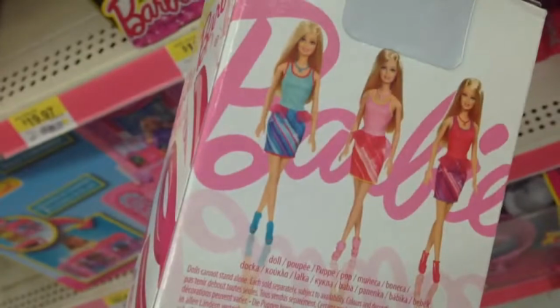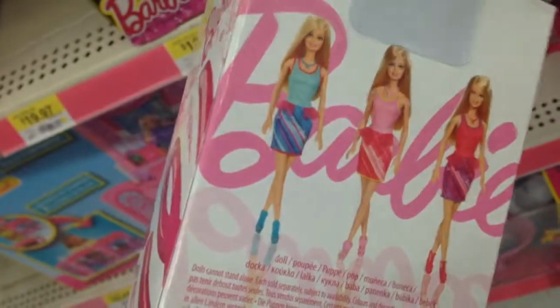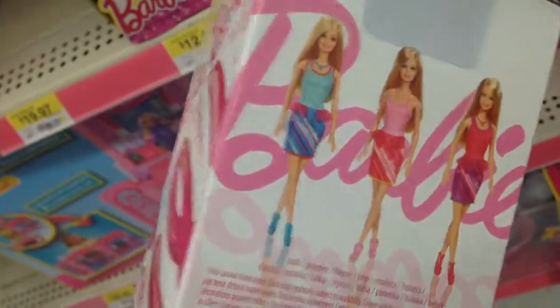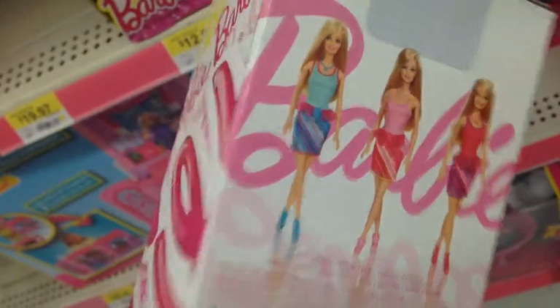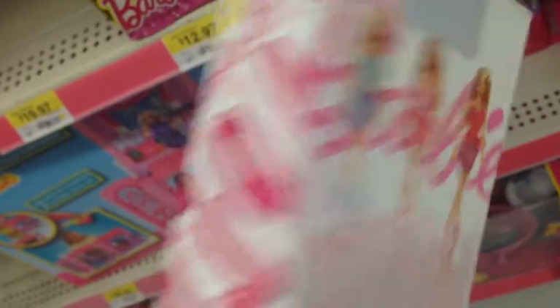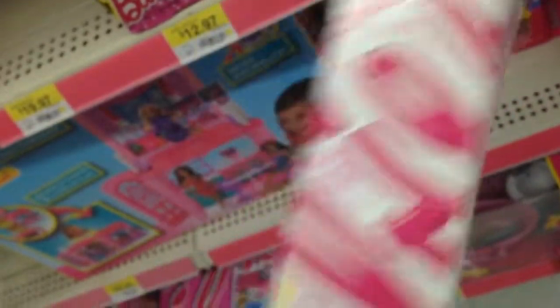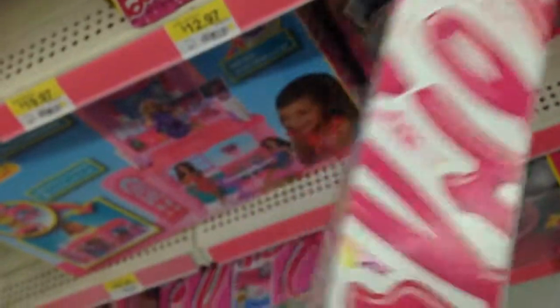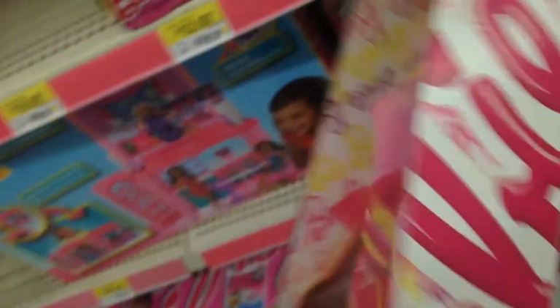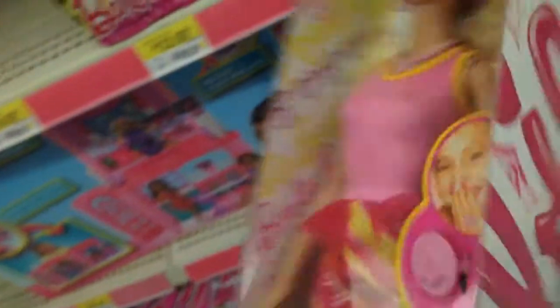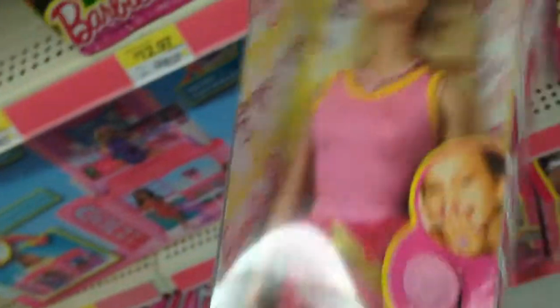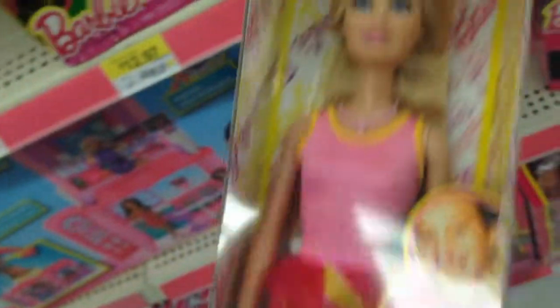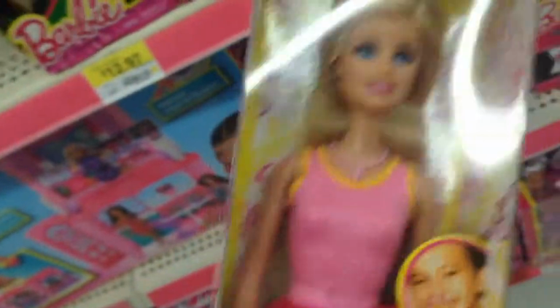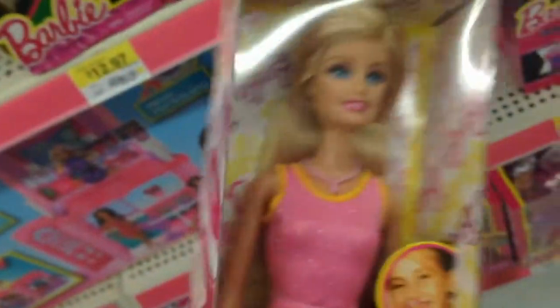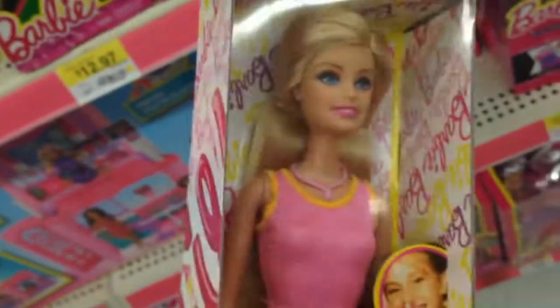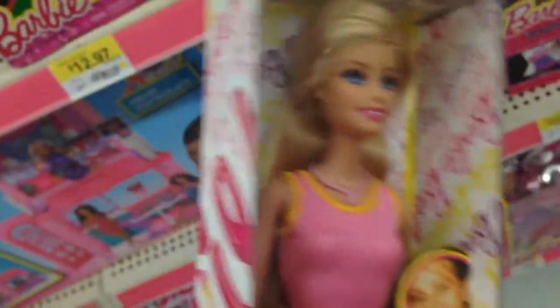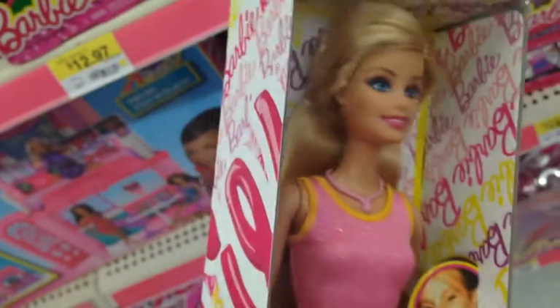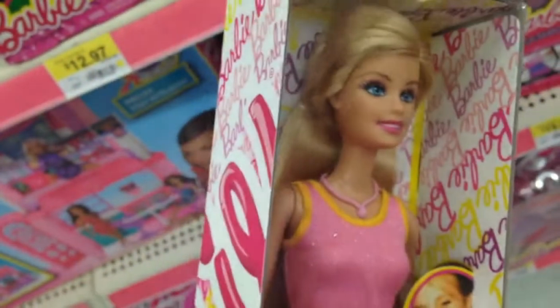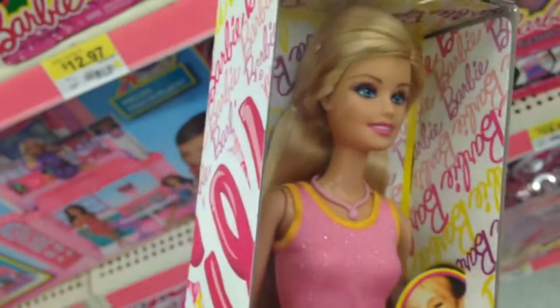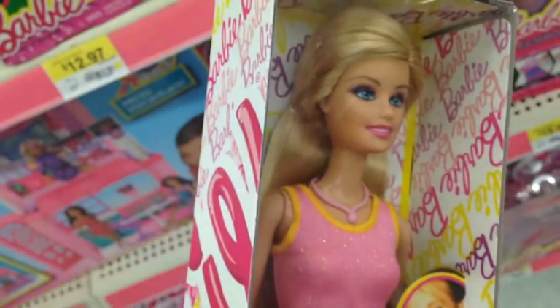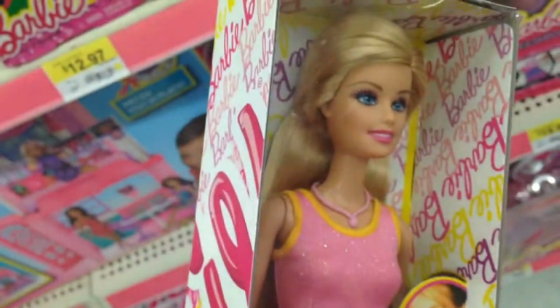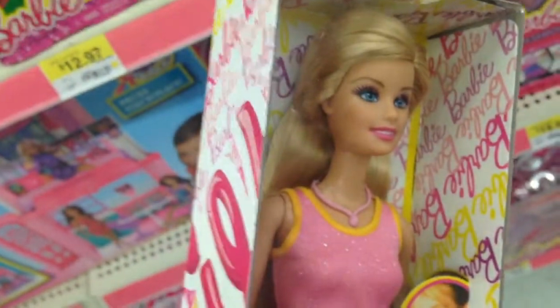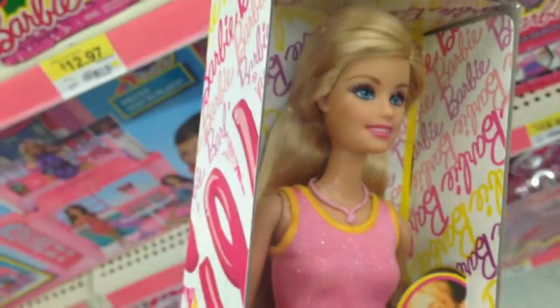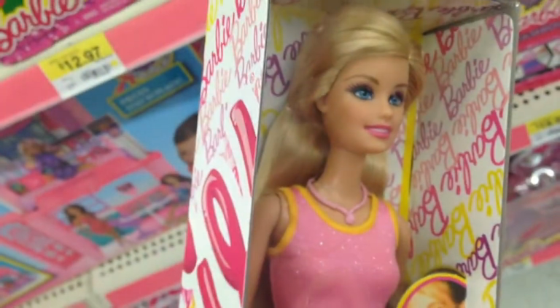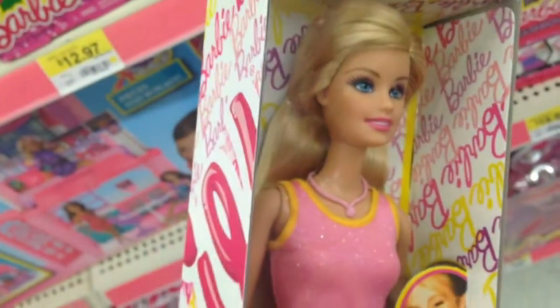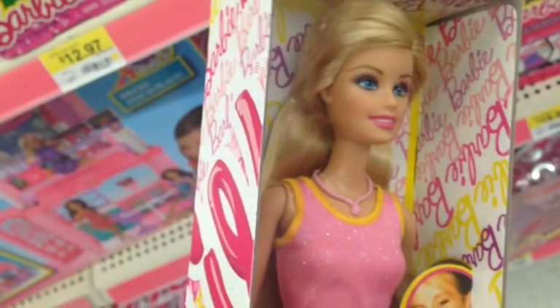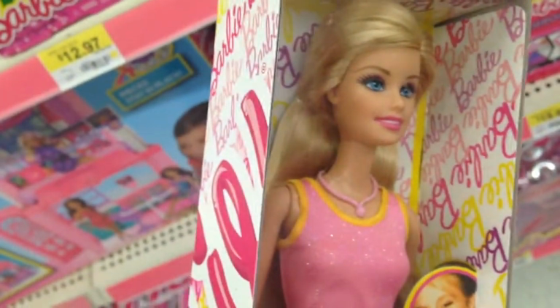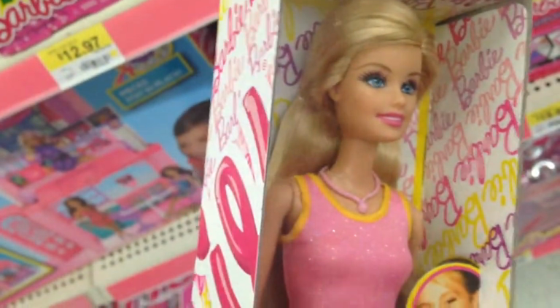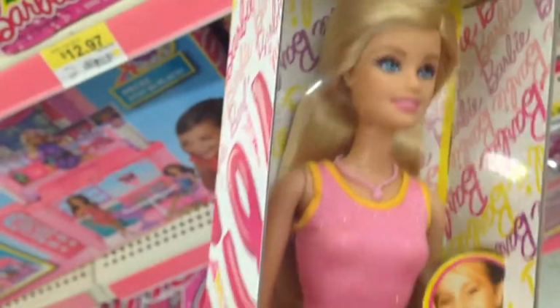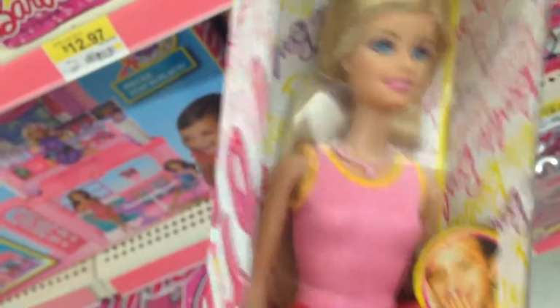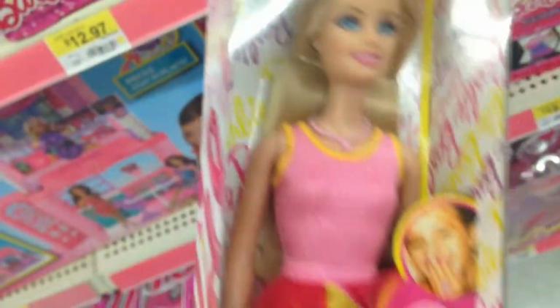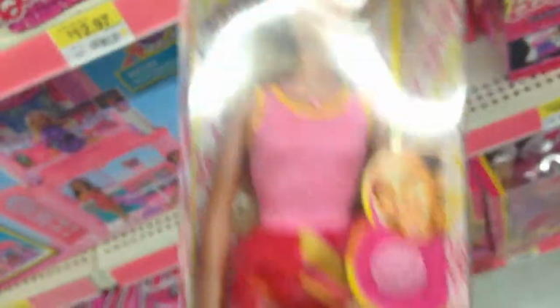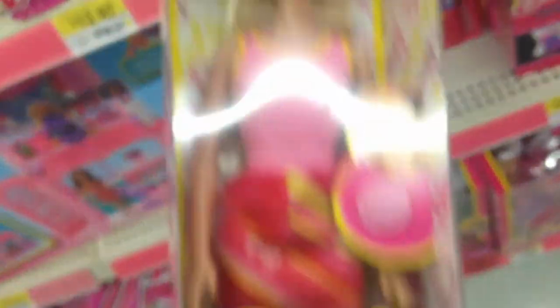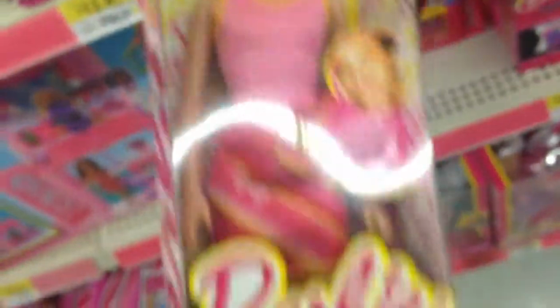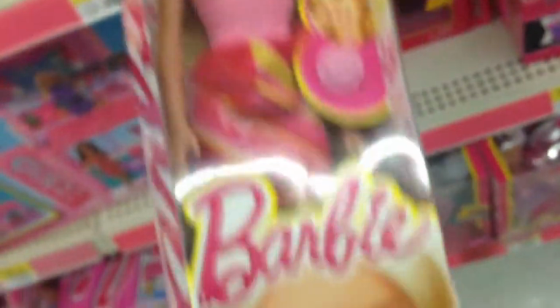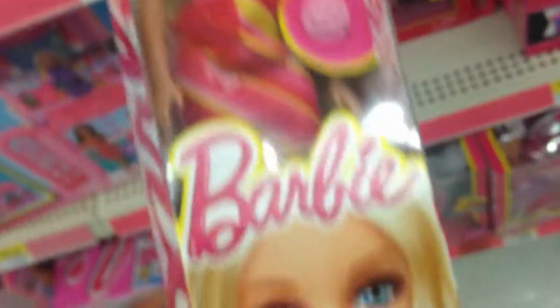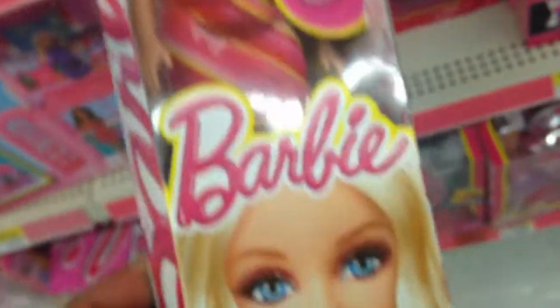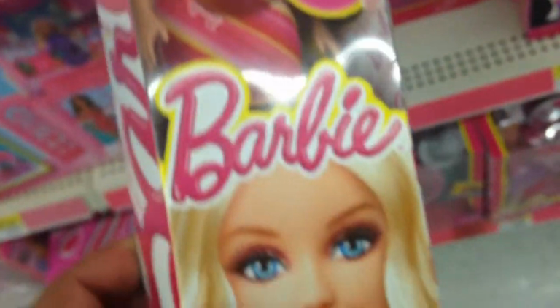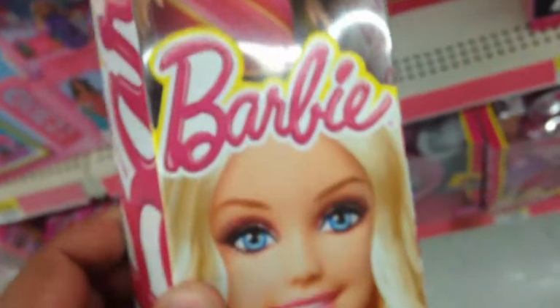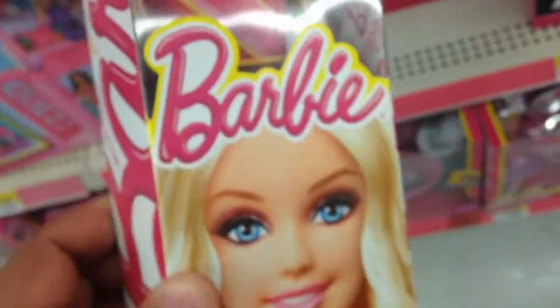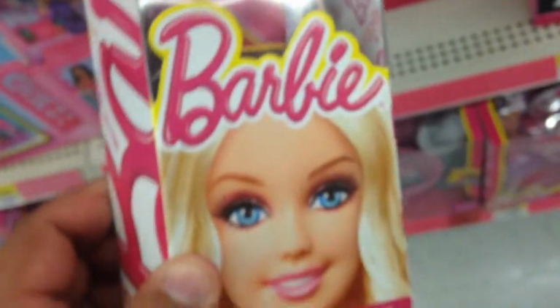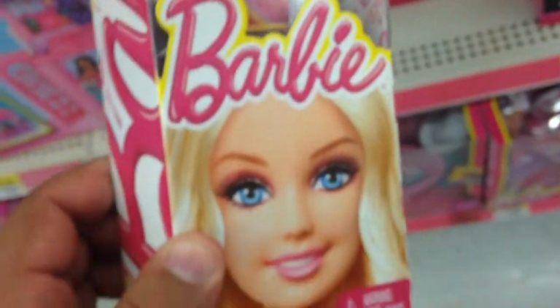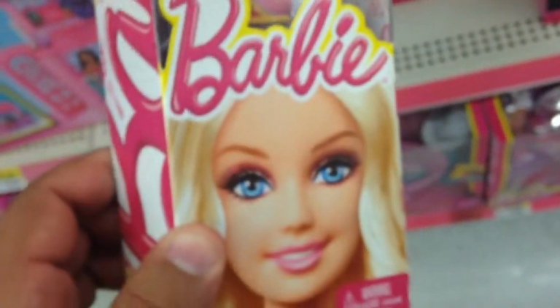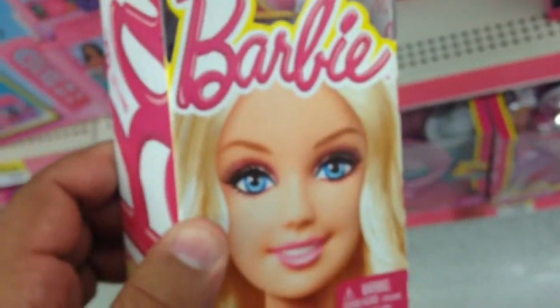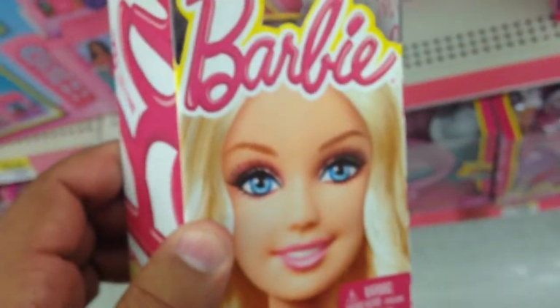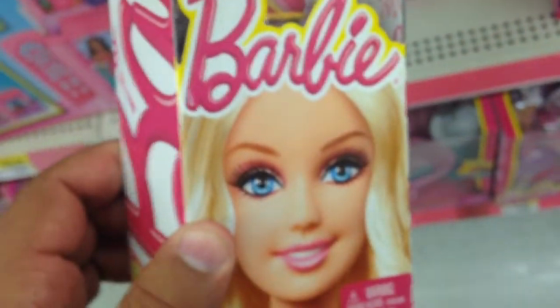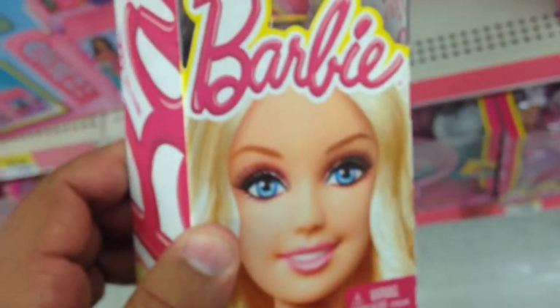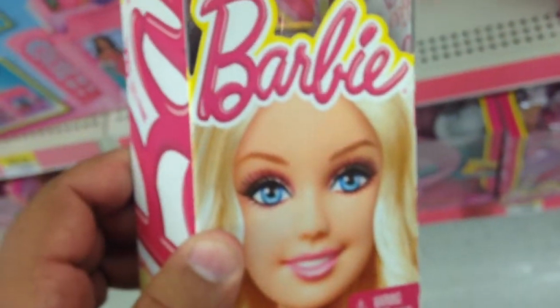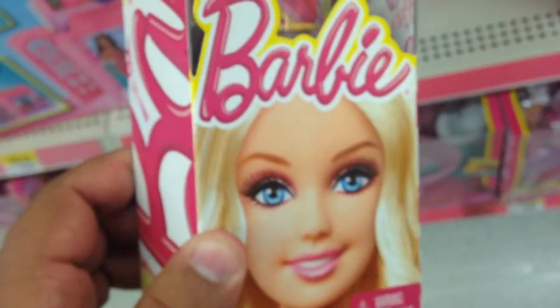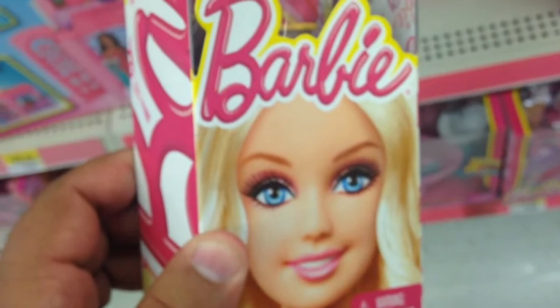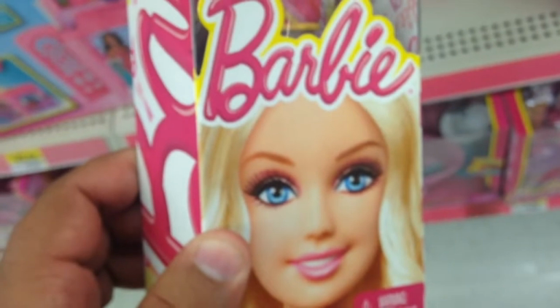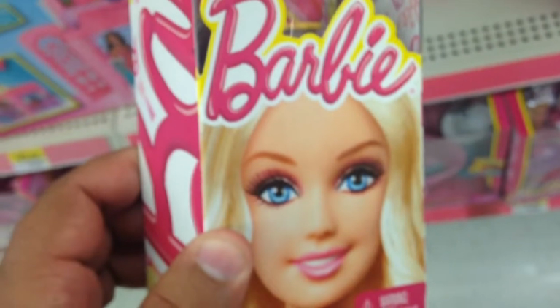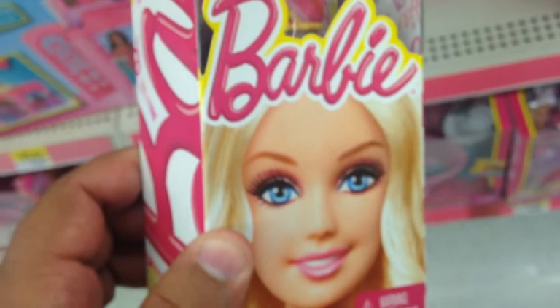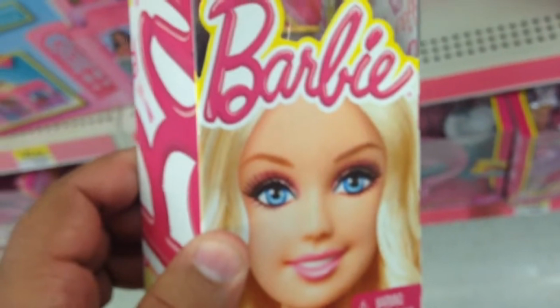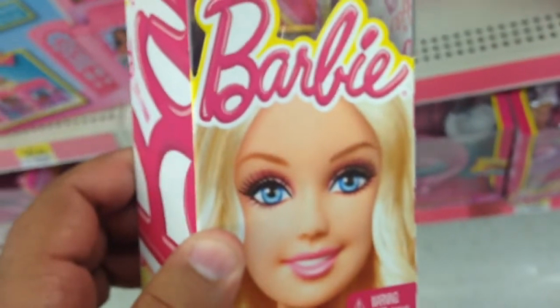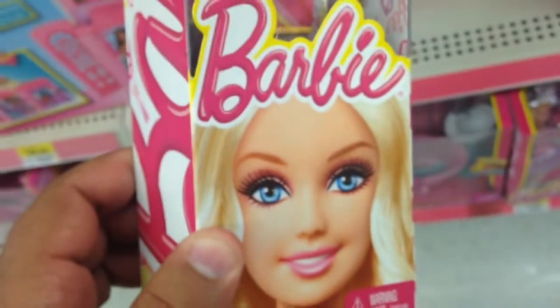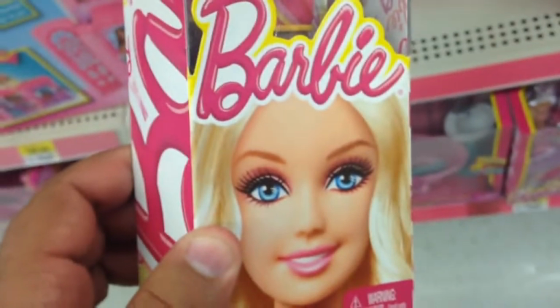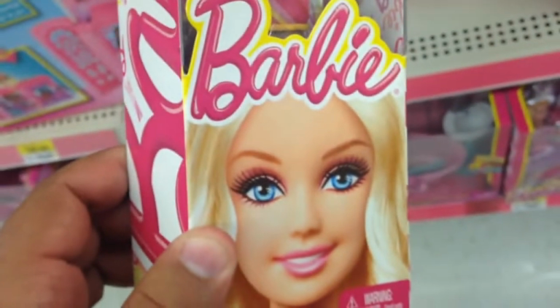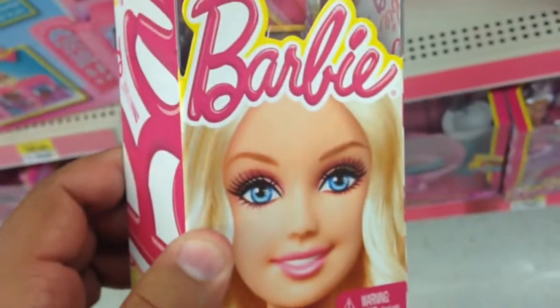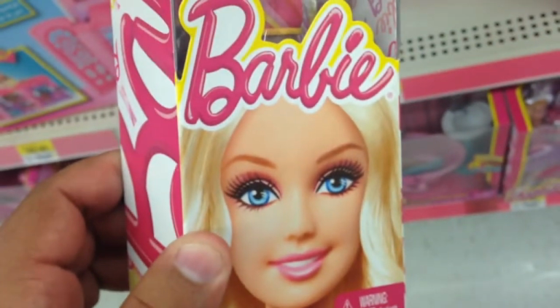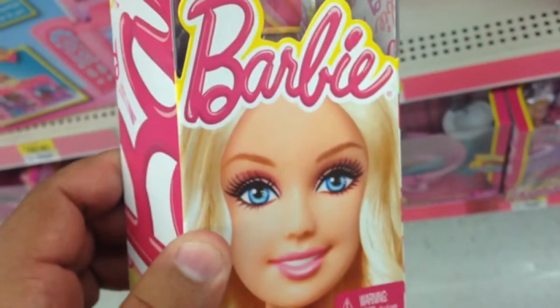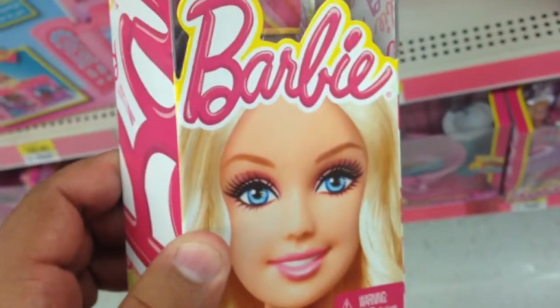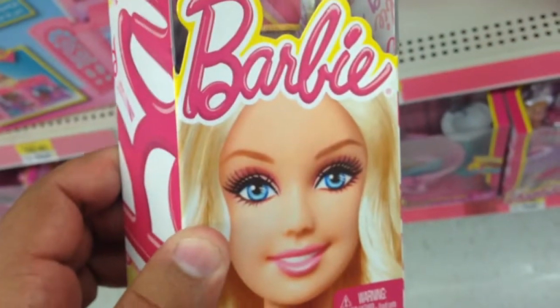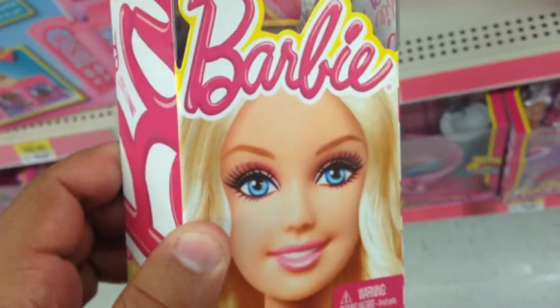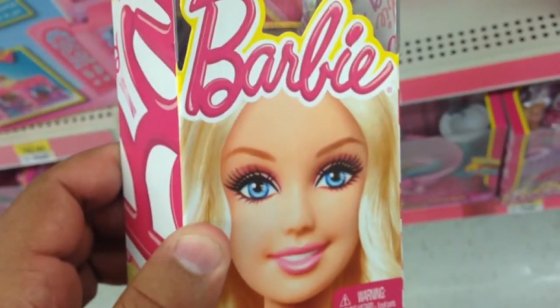It's really cool. I've never seen this one before. That's nice. My little girl would love this one.